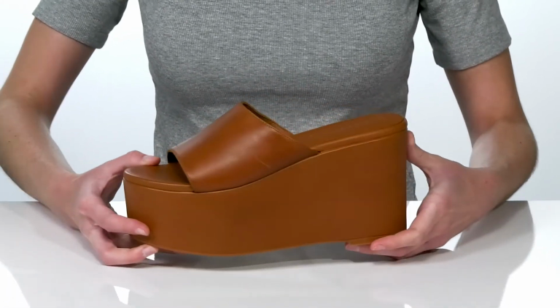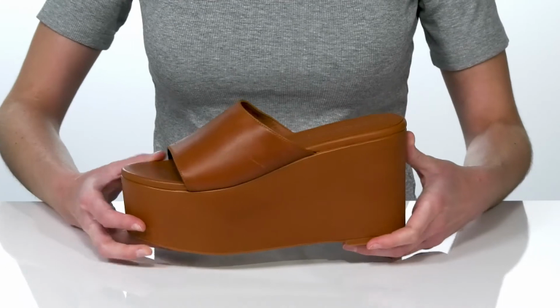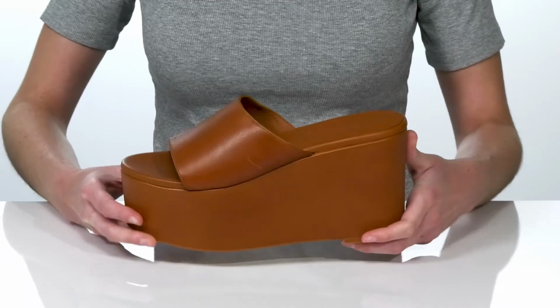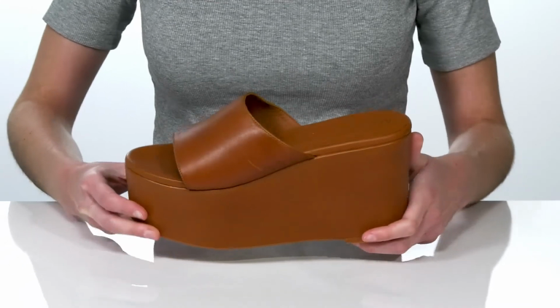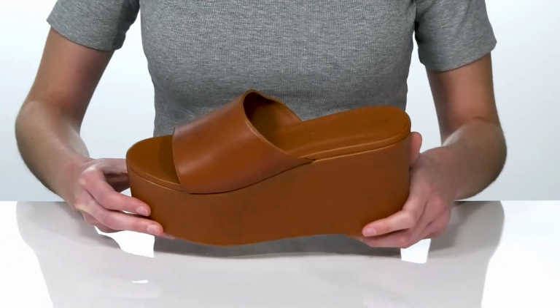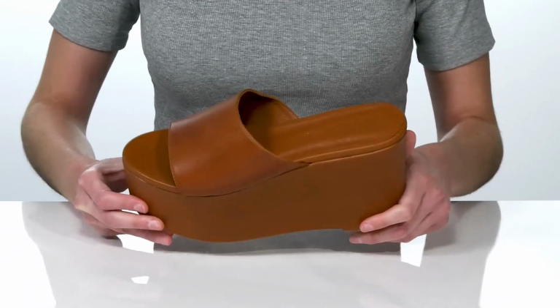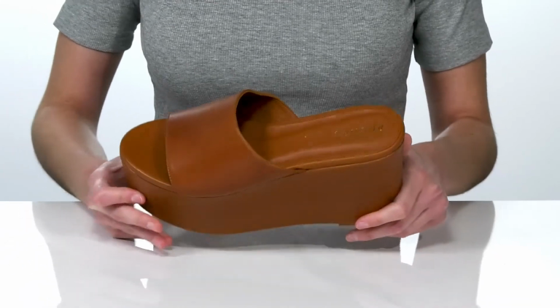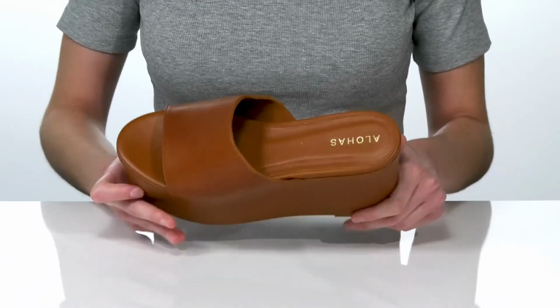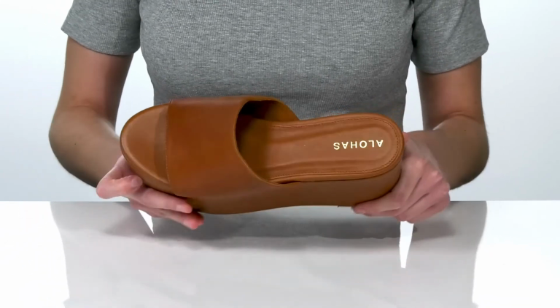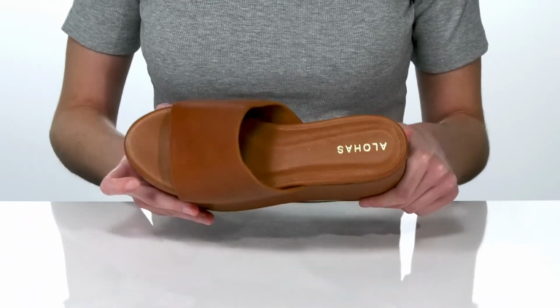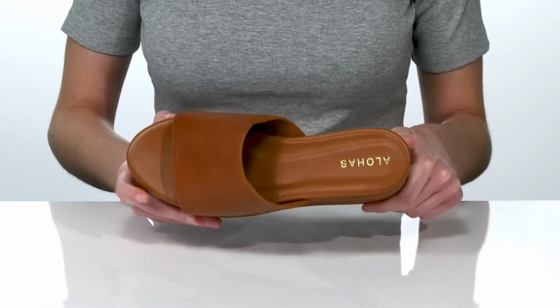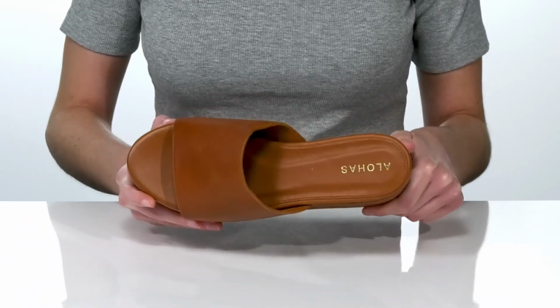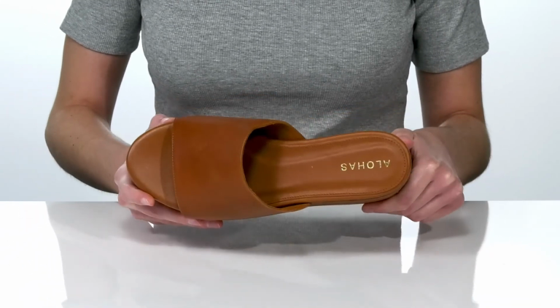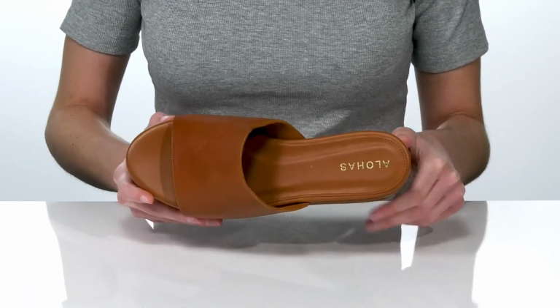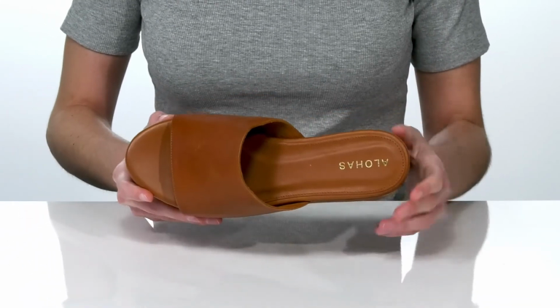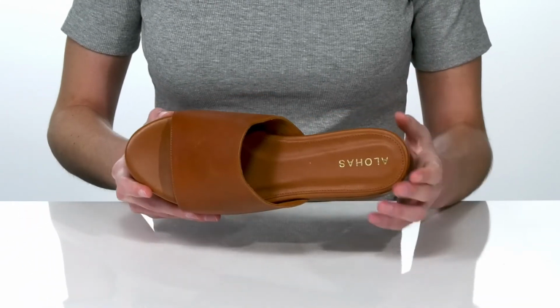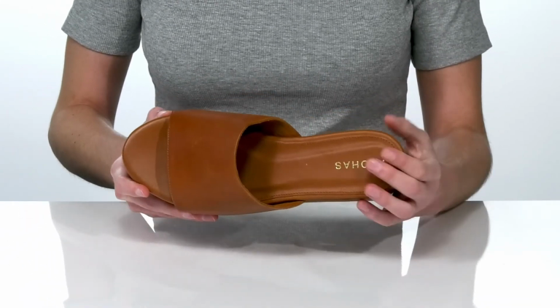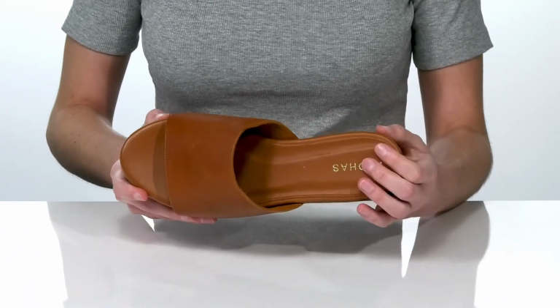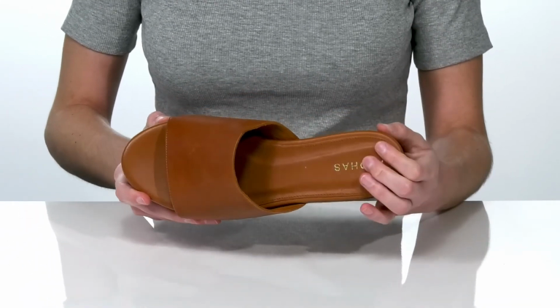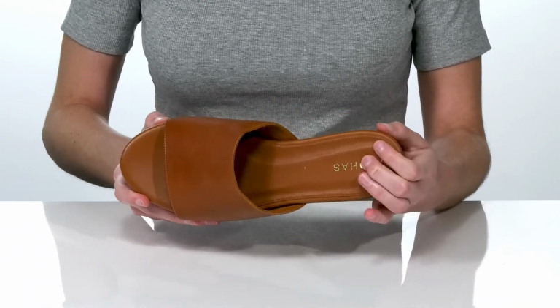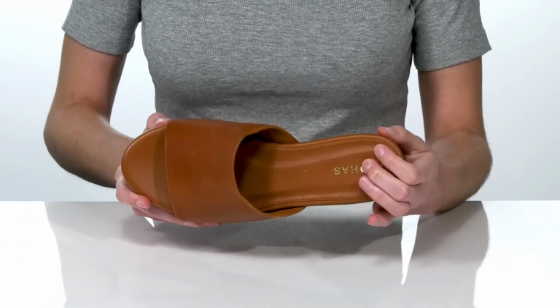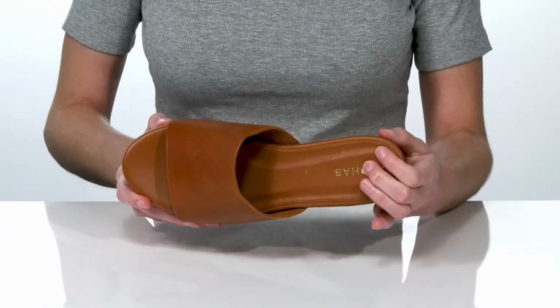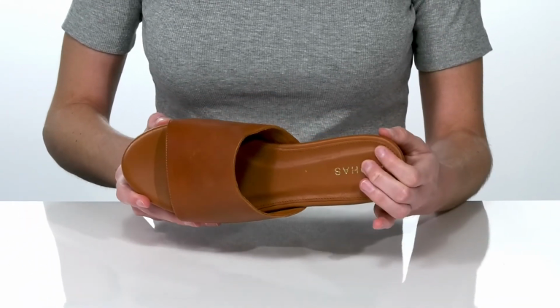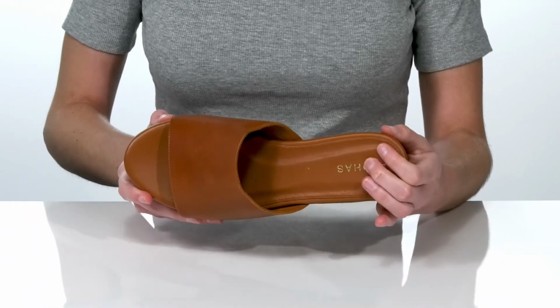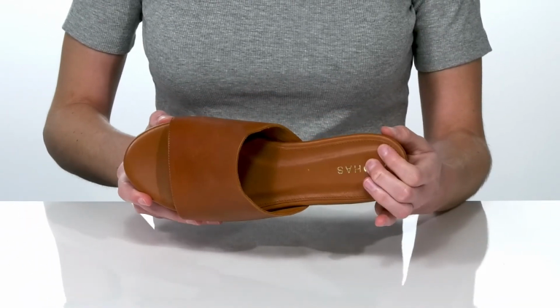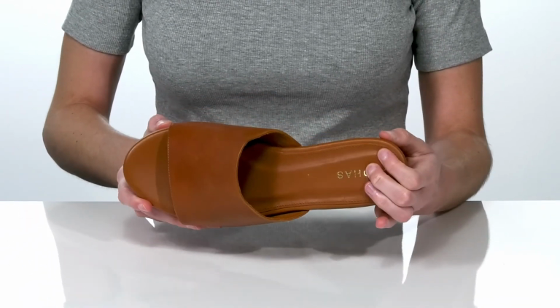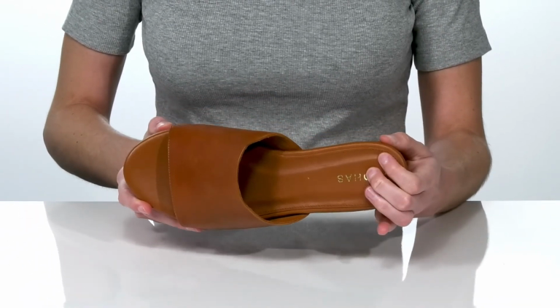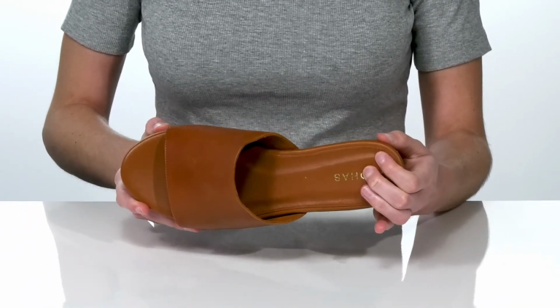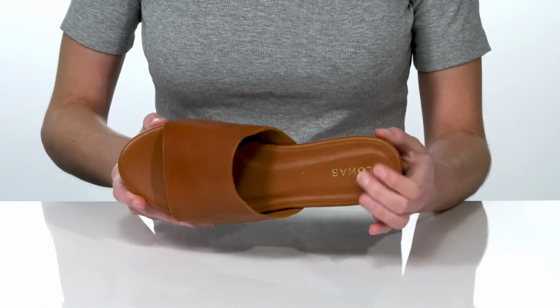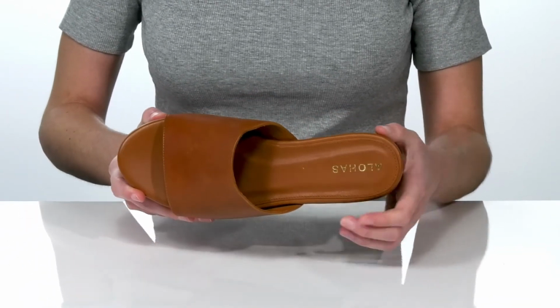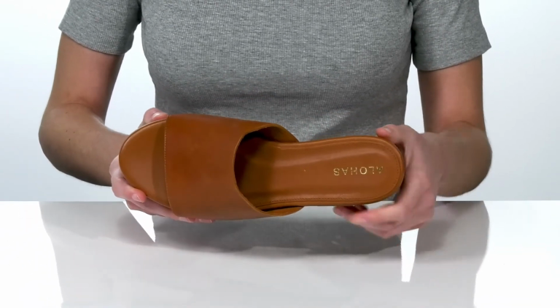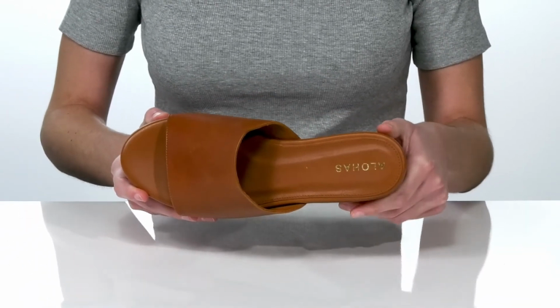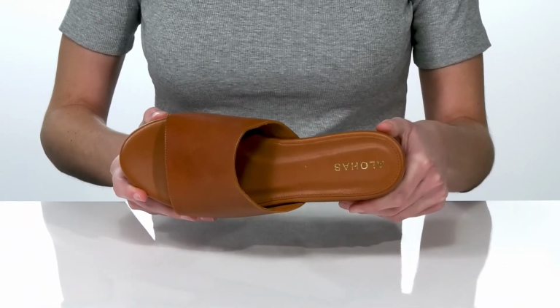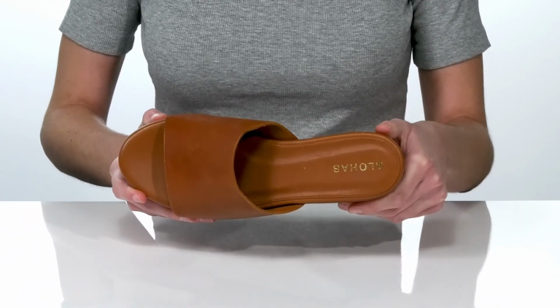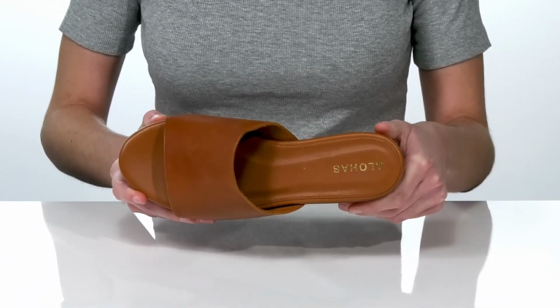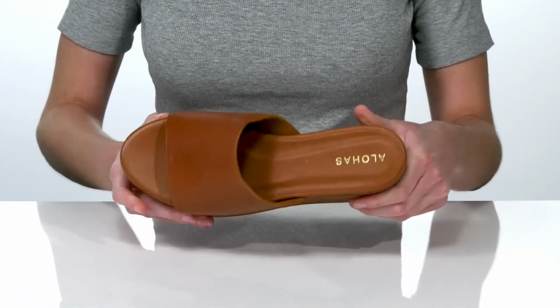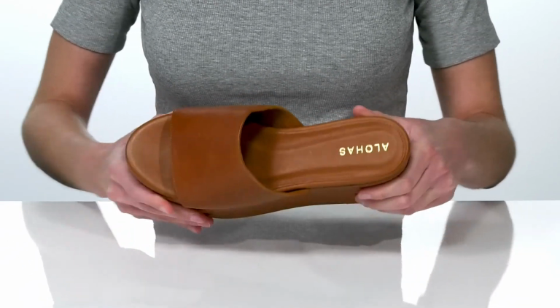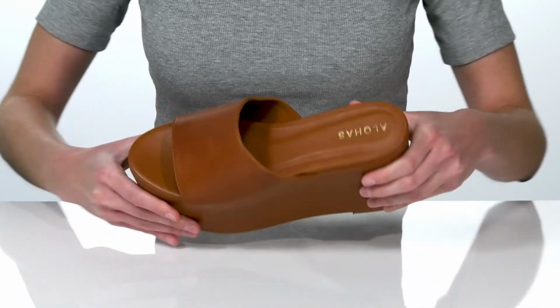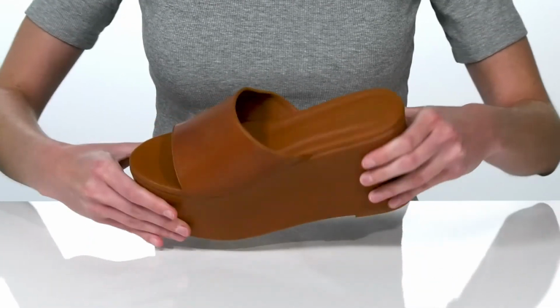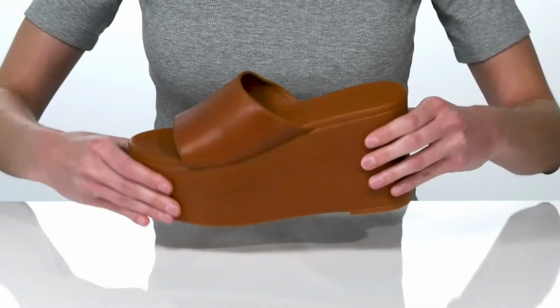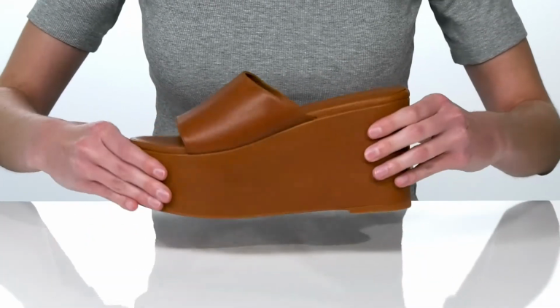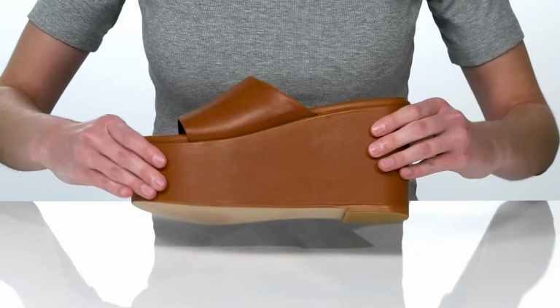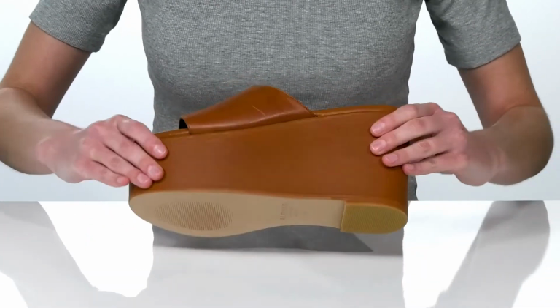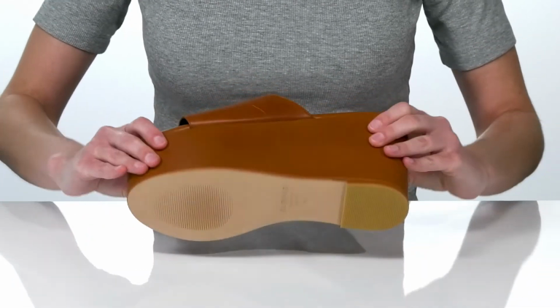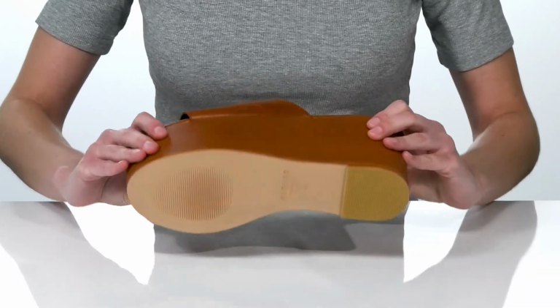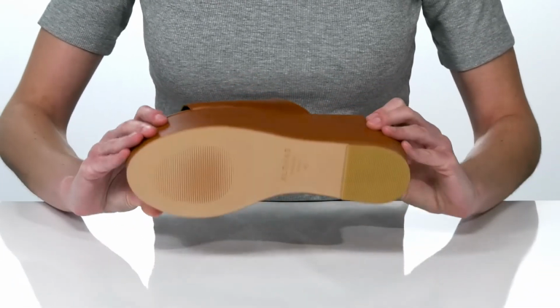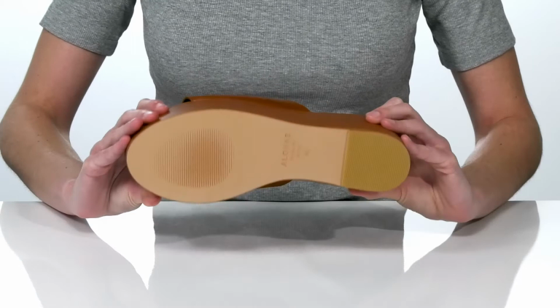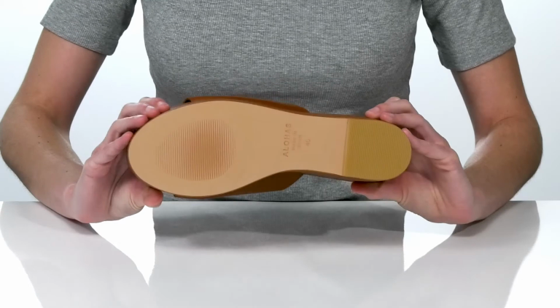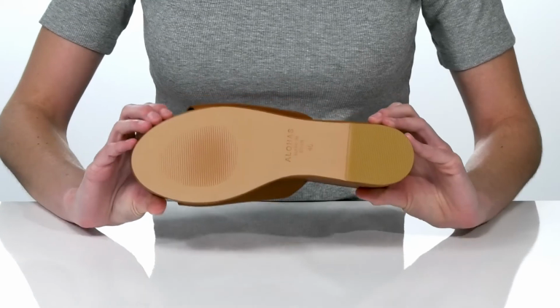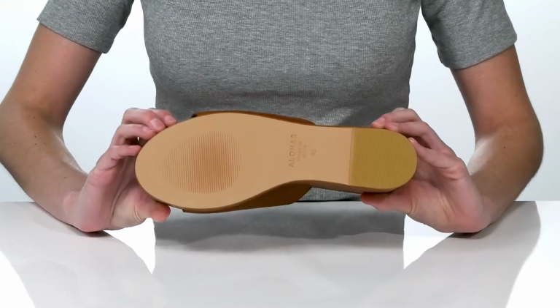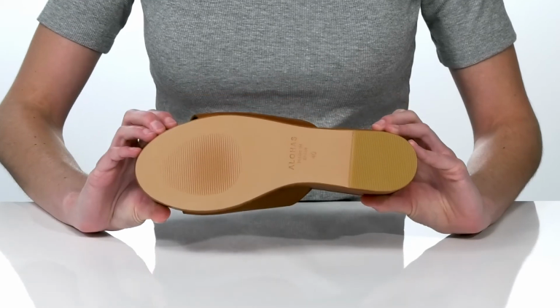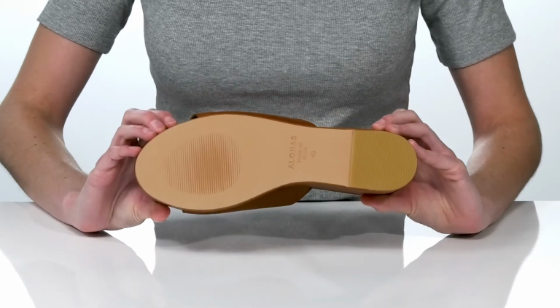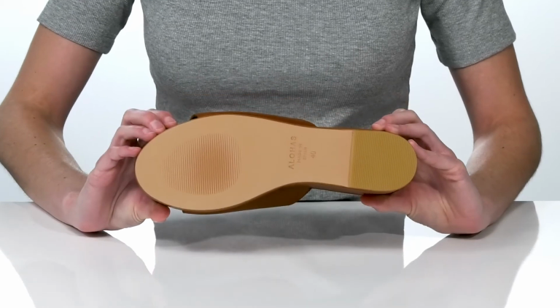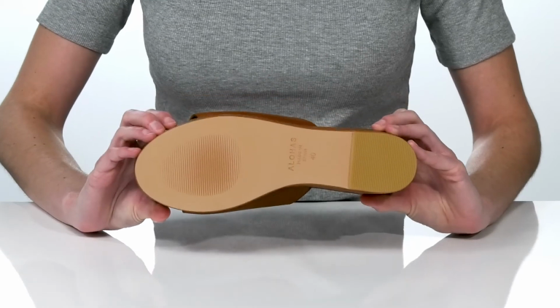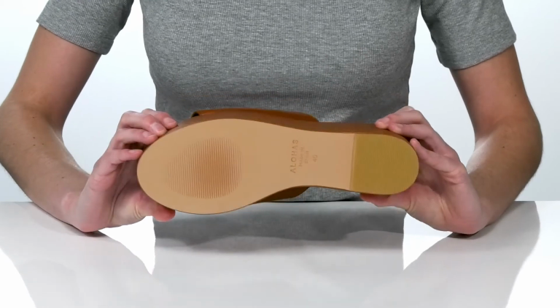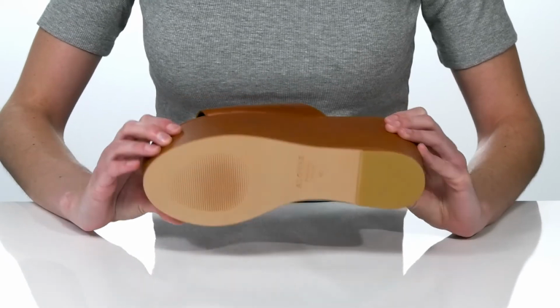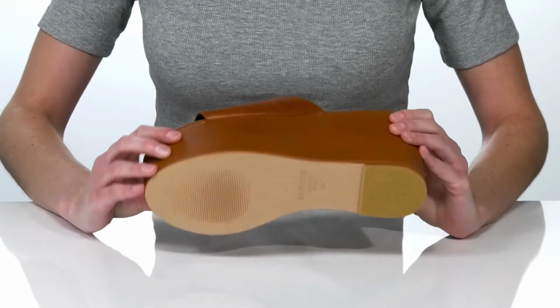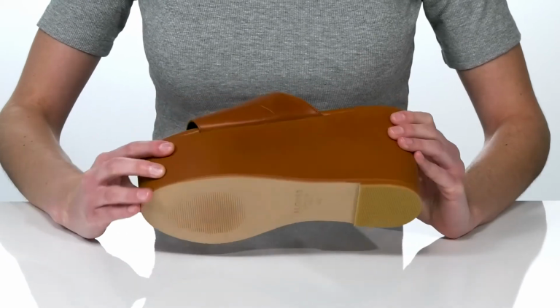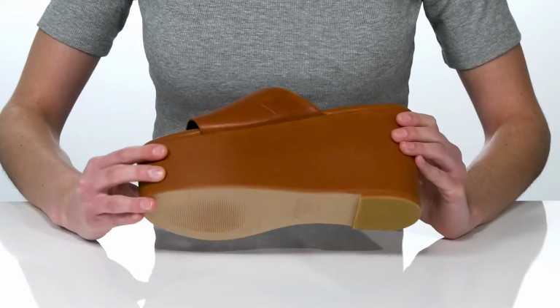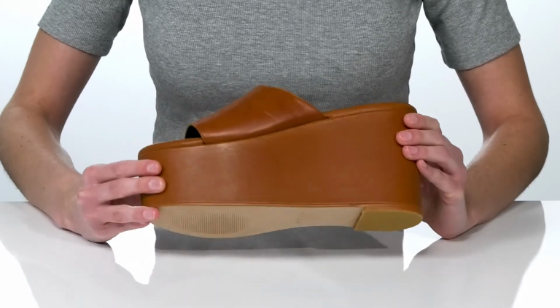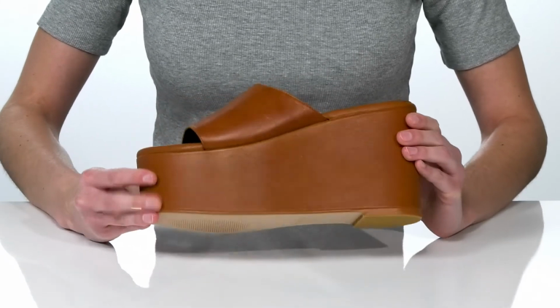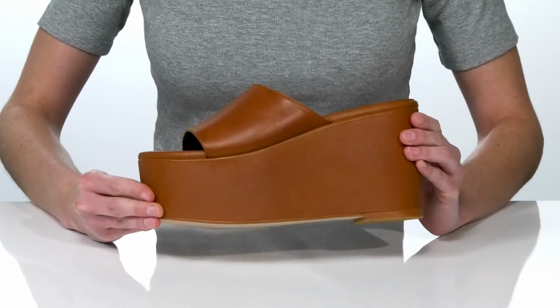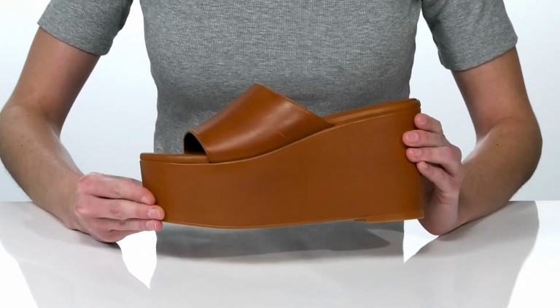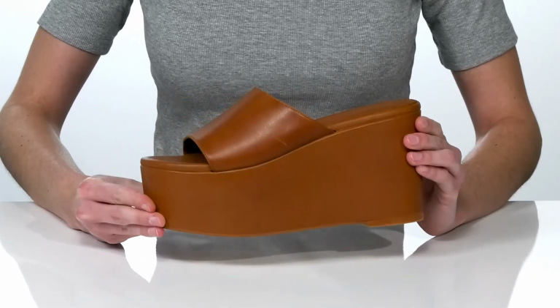have a leather lining inside, along with a lightly cushioned footbed for comfort. It all sits on top of a textured outsole.